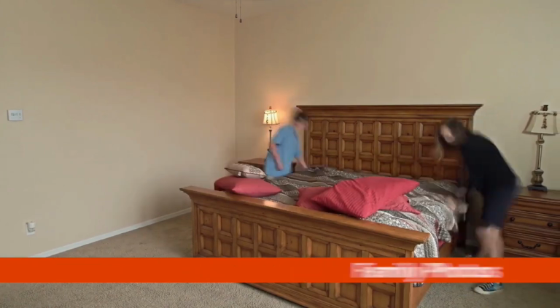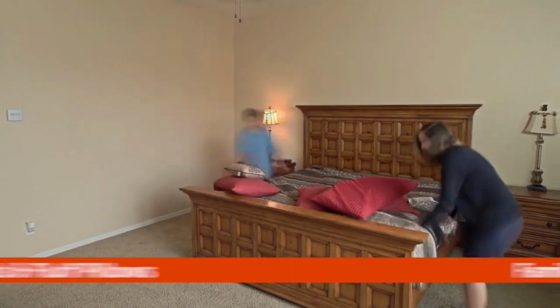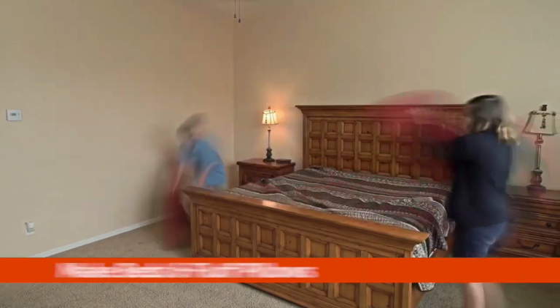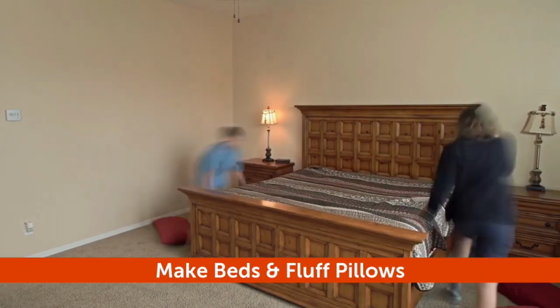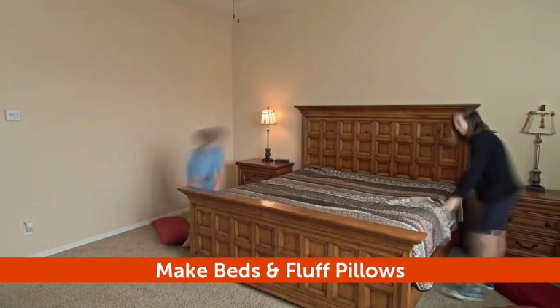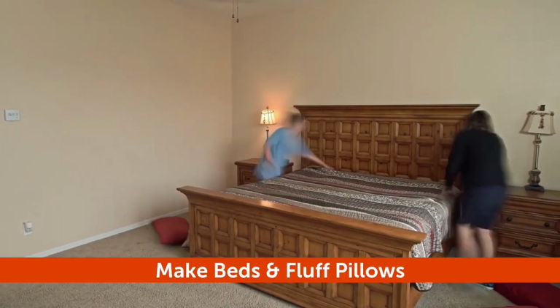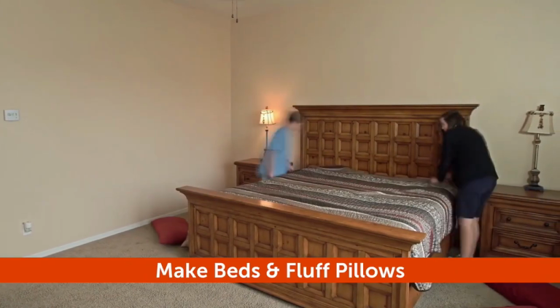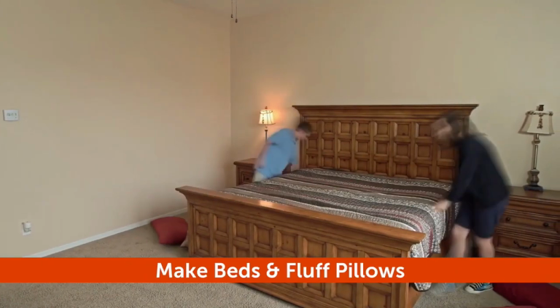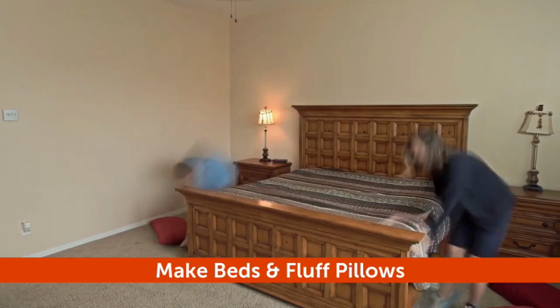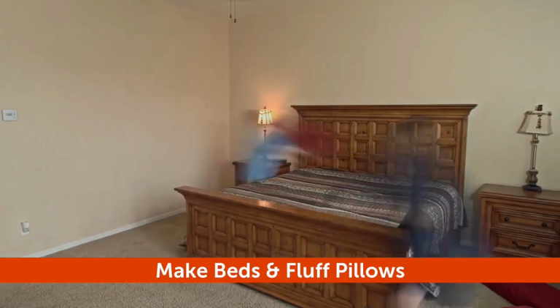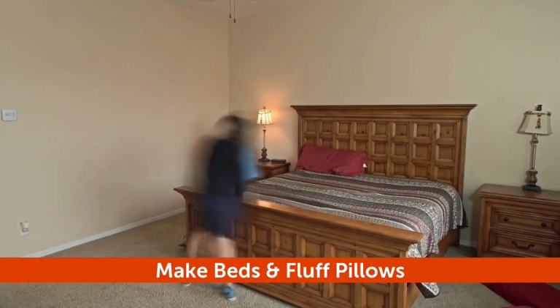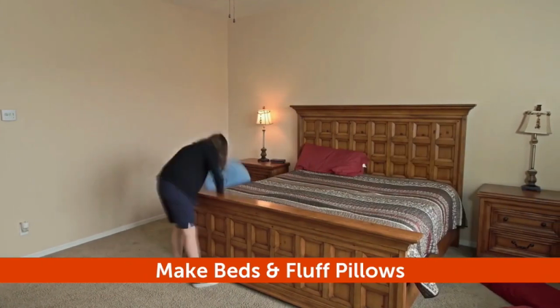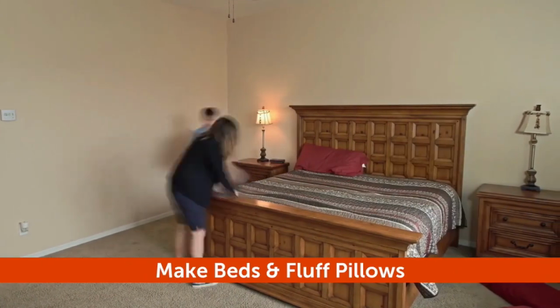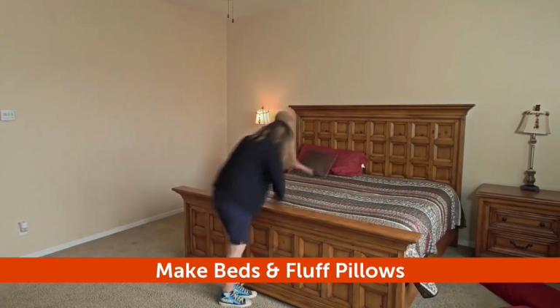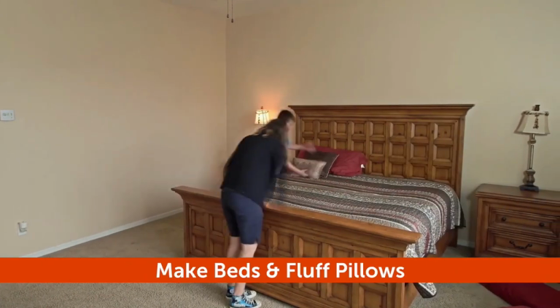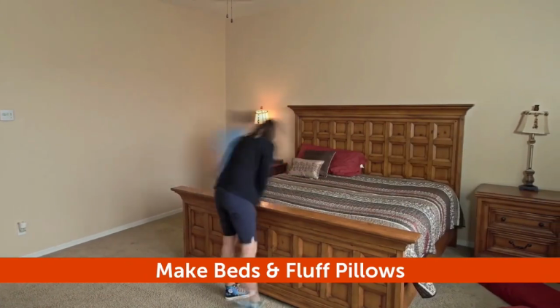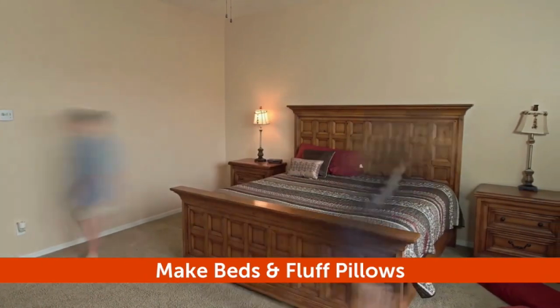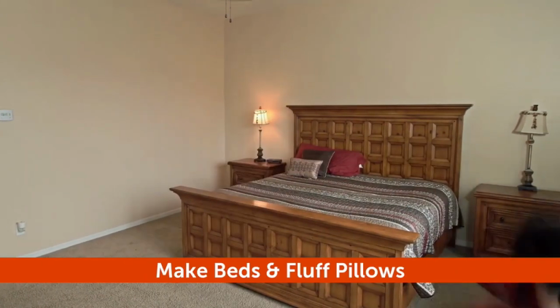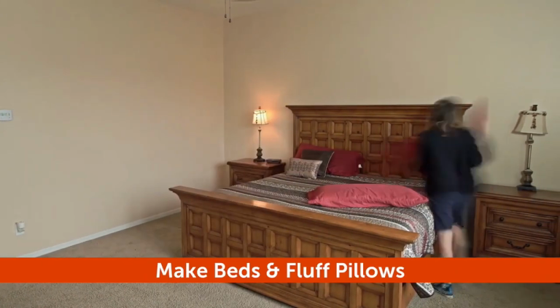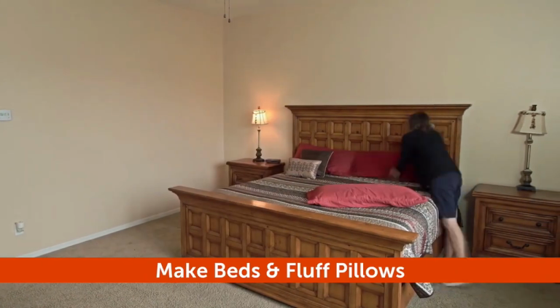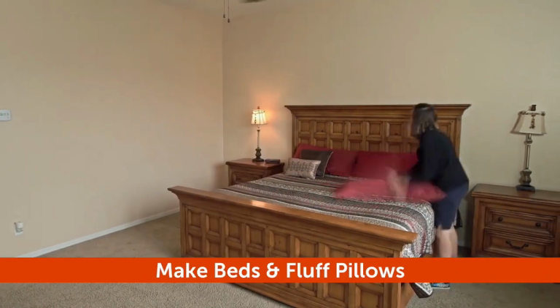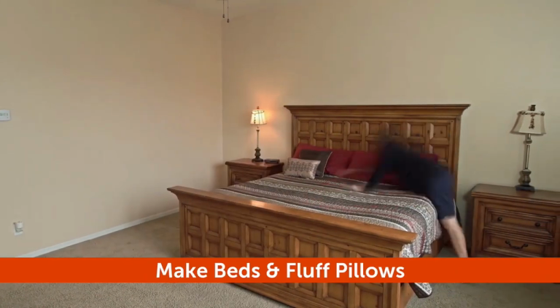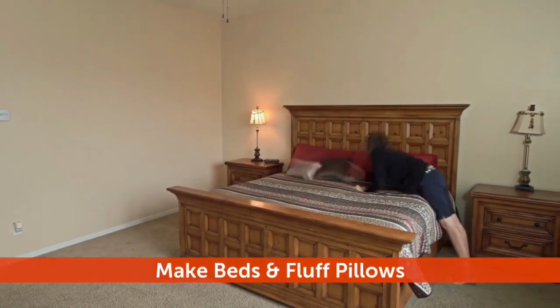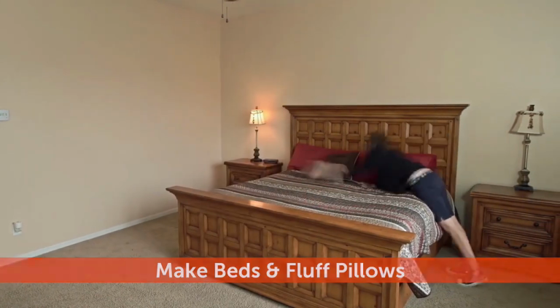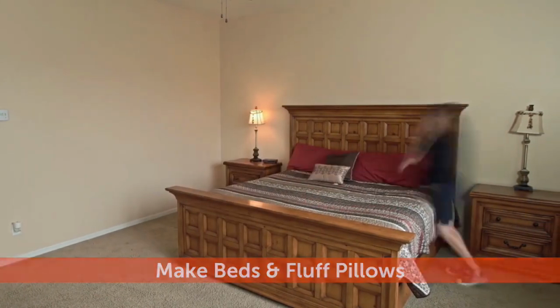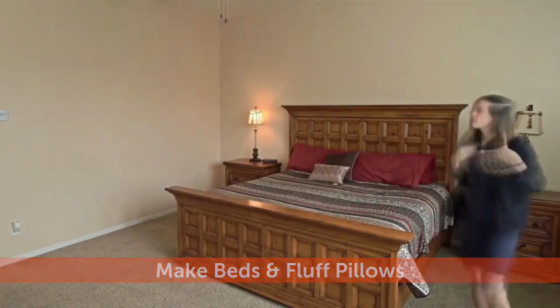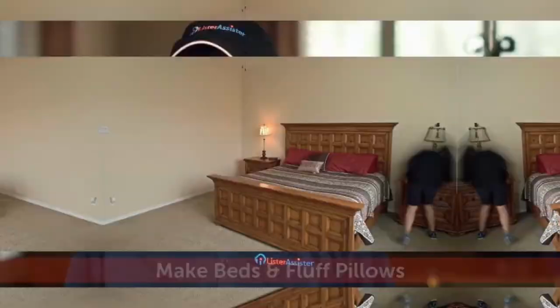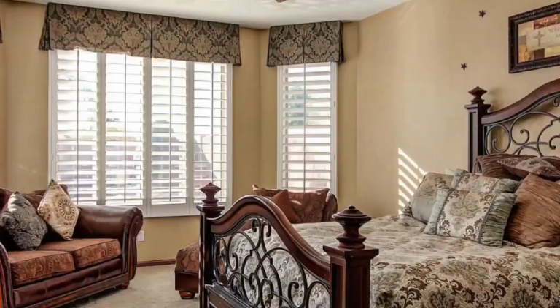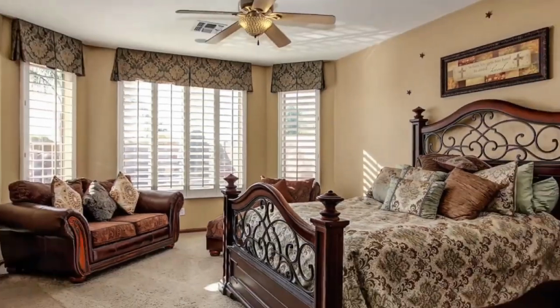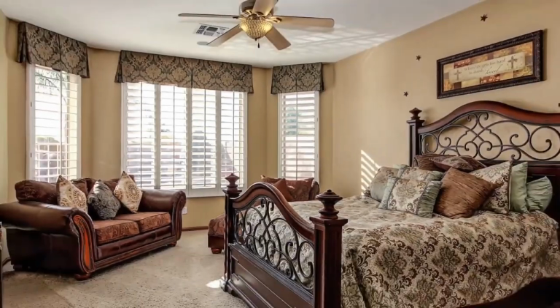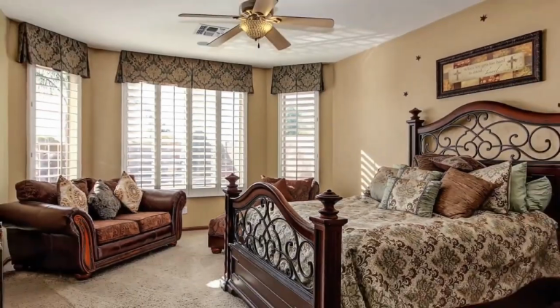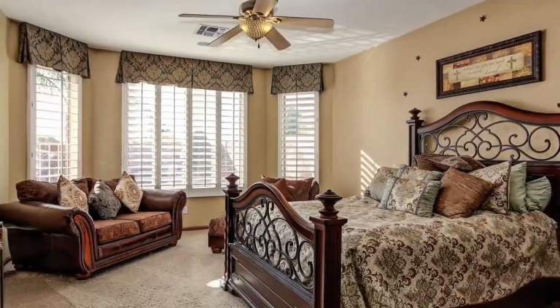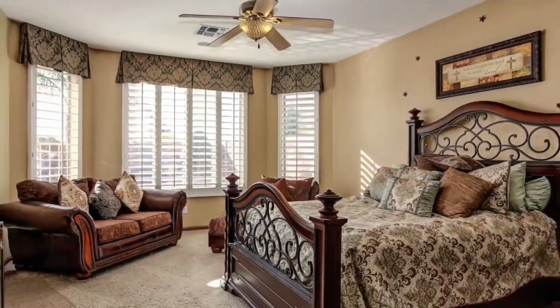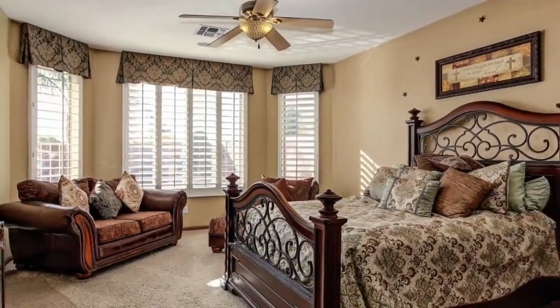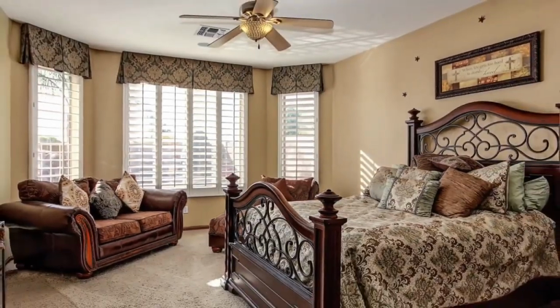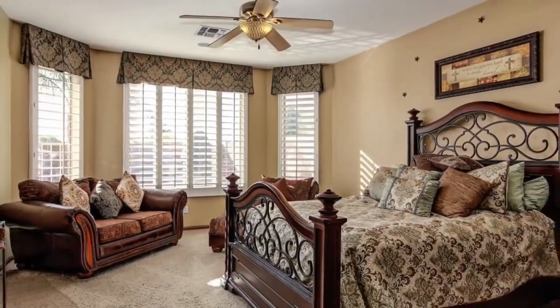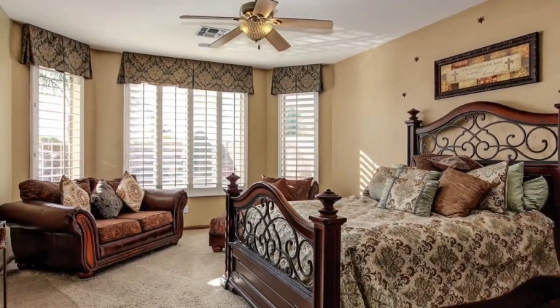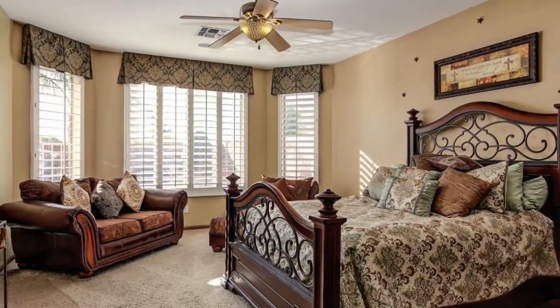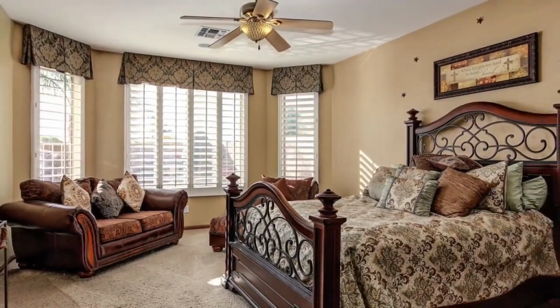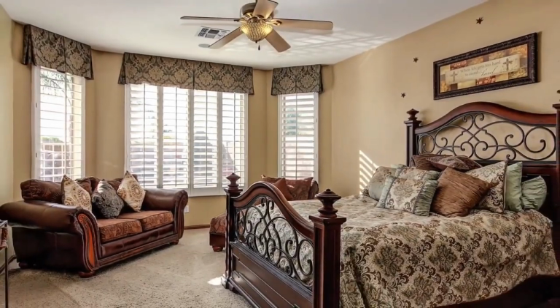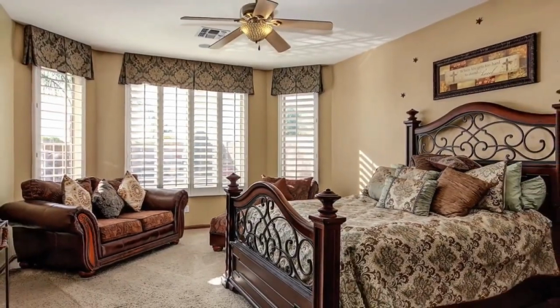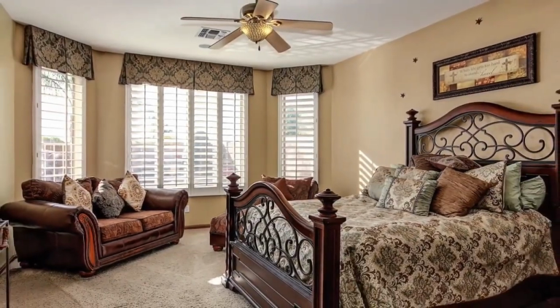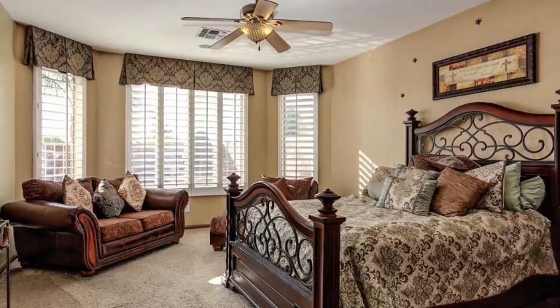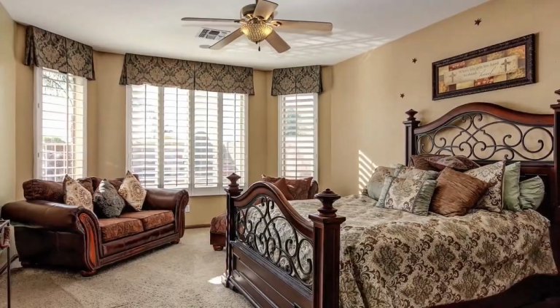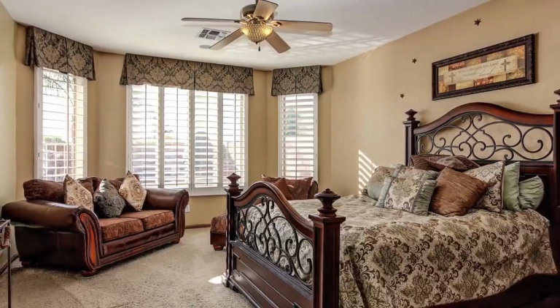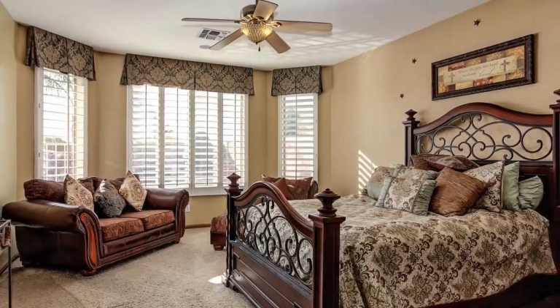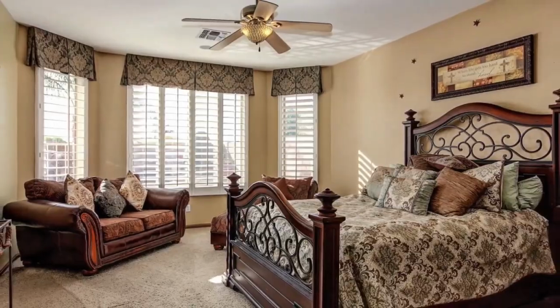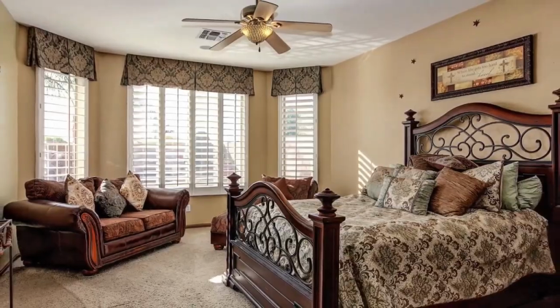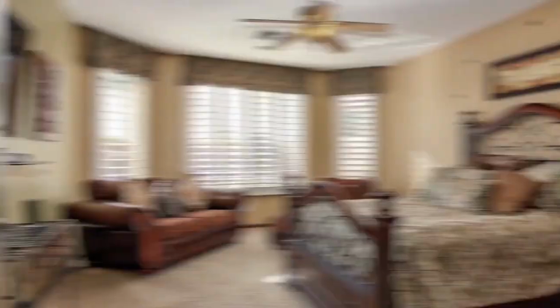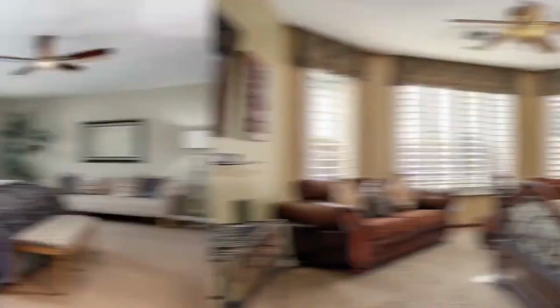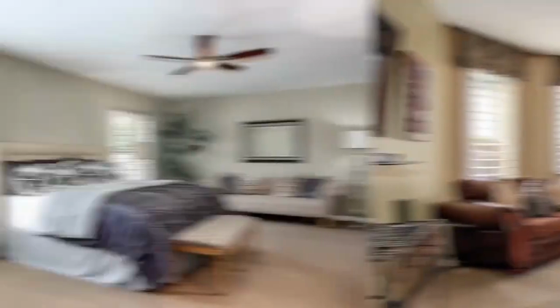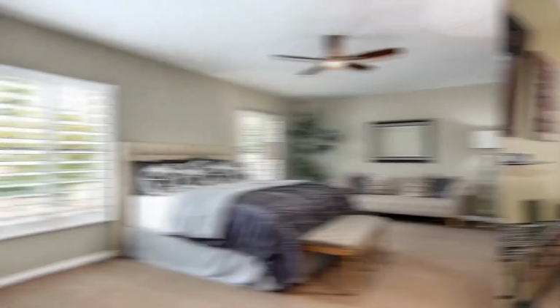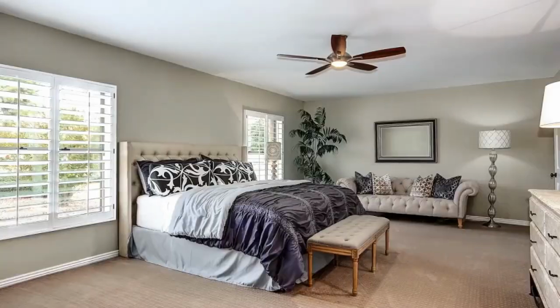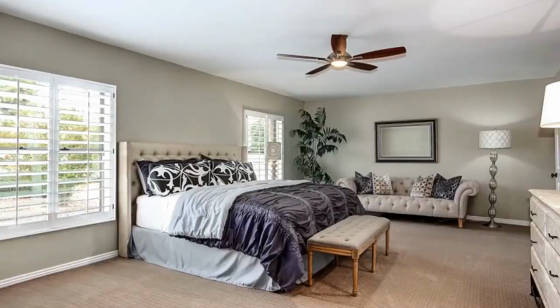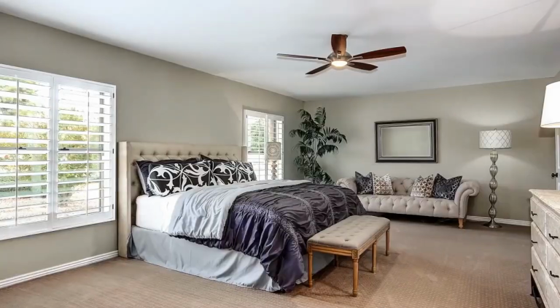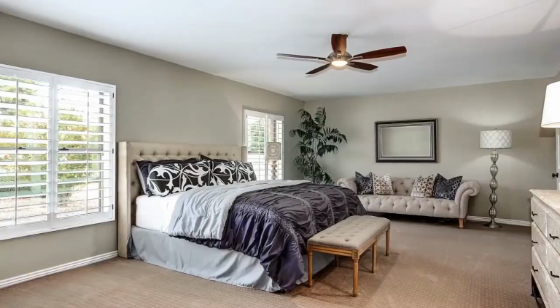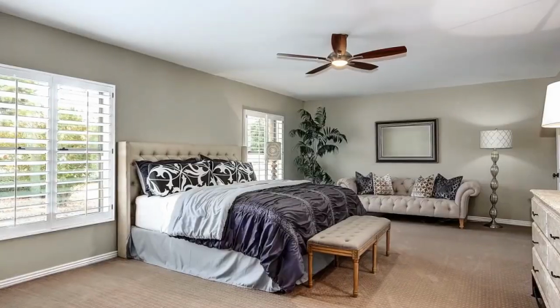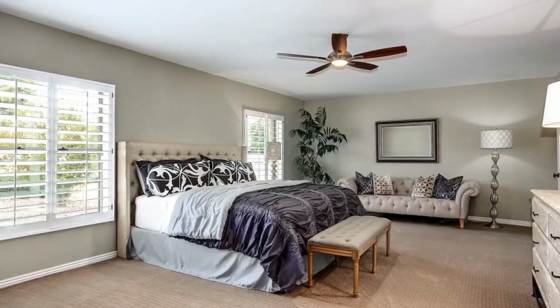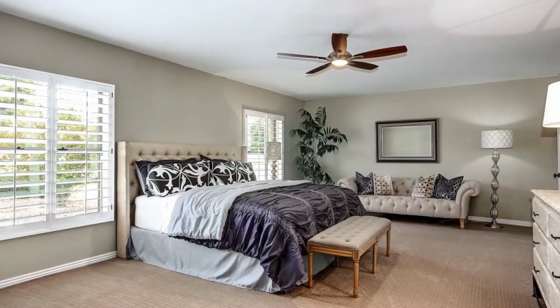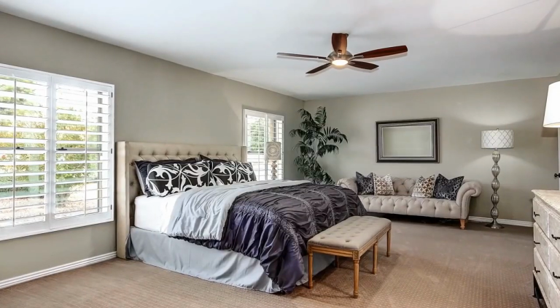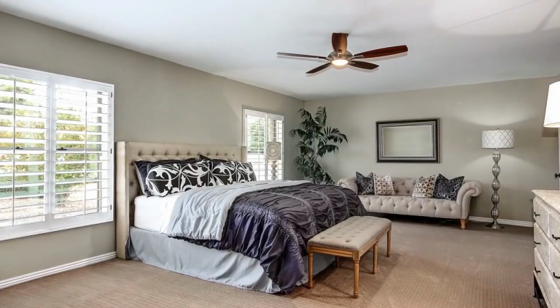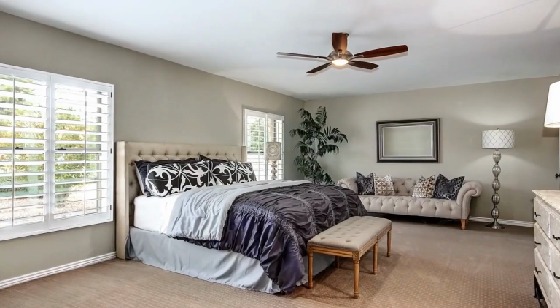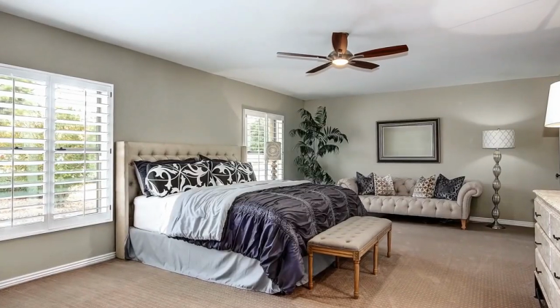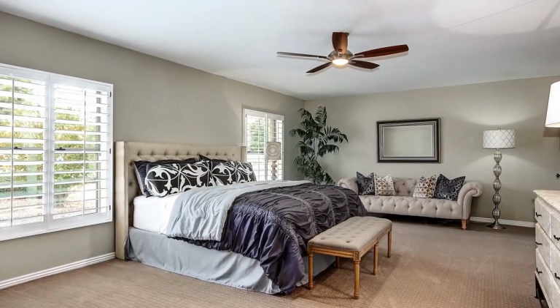Make the beds and fluff the pillows to make your bedroom look like it is in a magazine. Remember this rule: less truly is more.